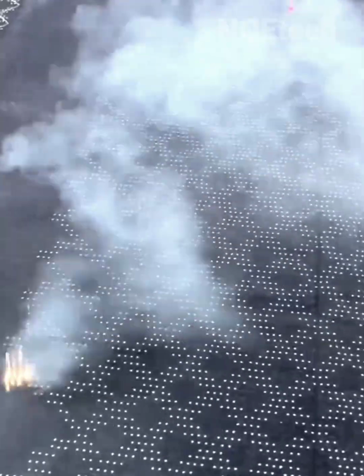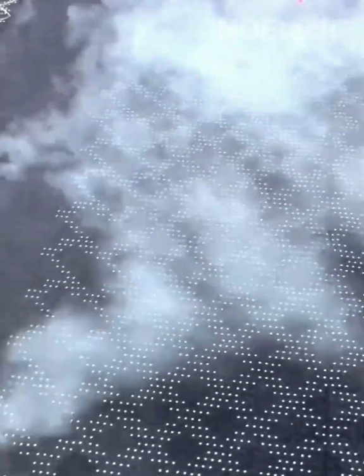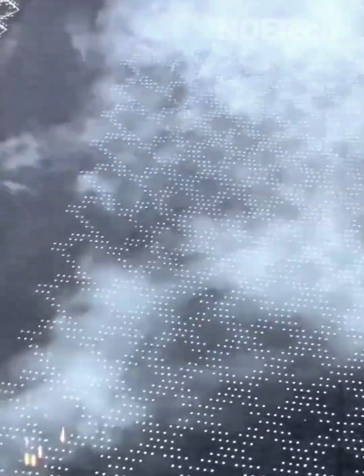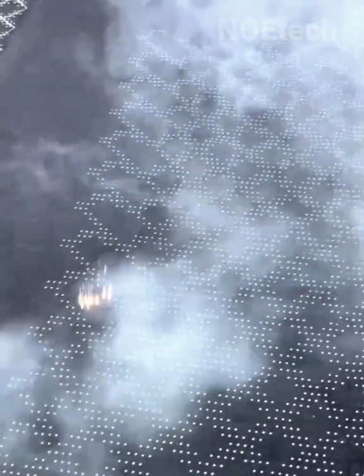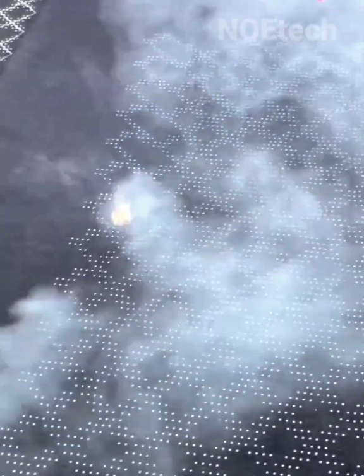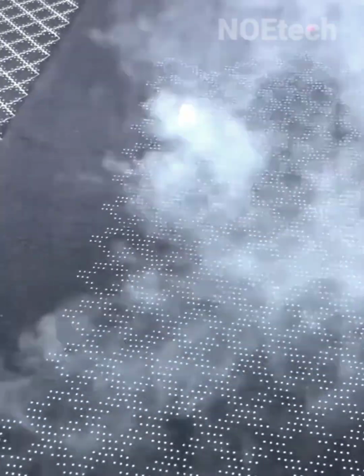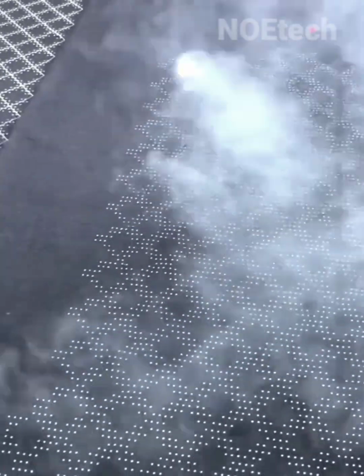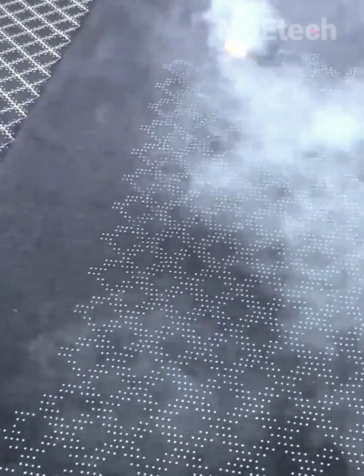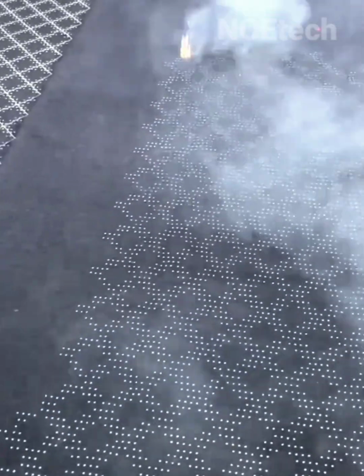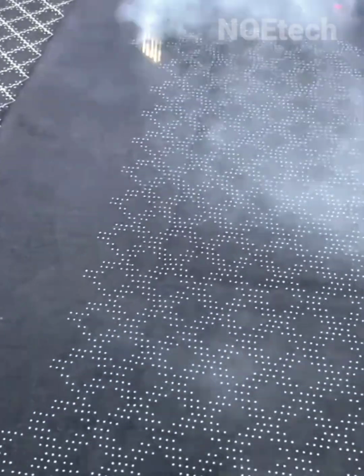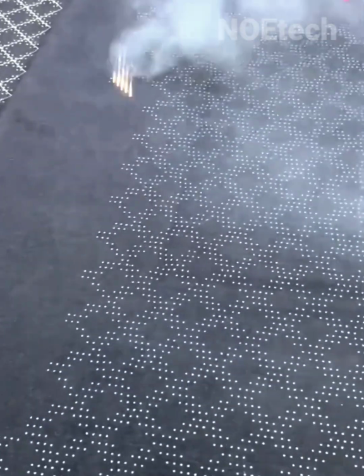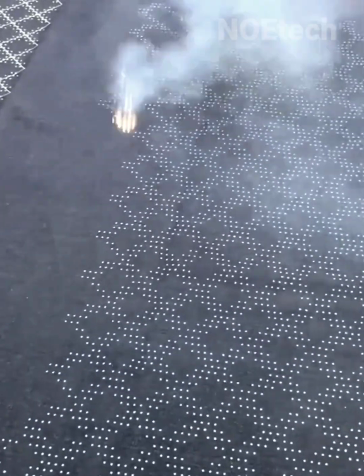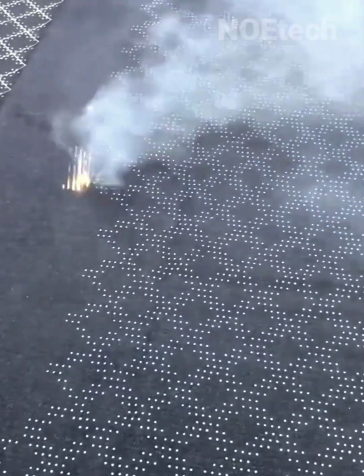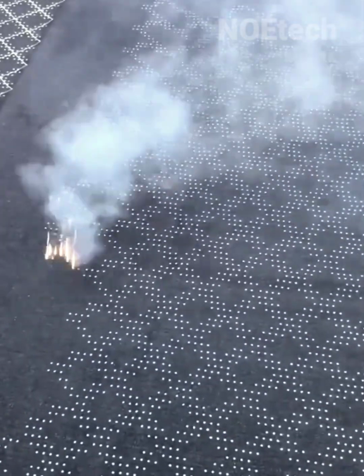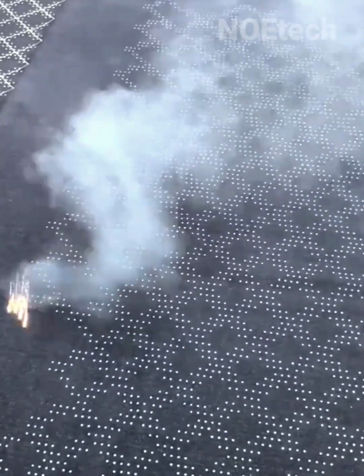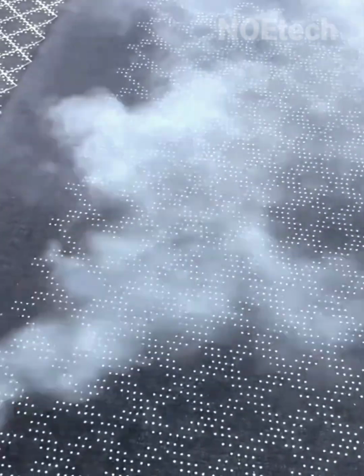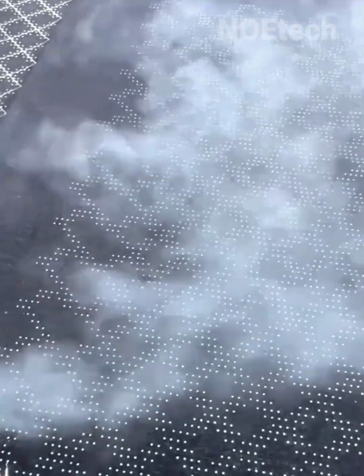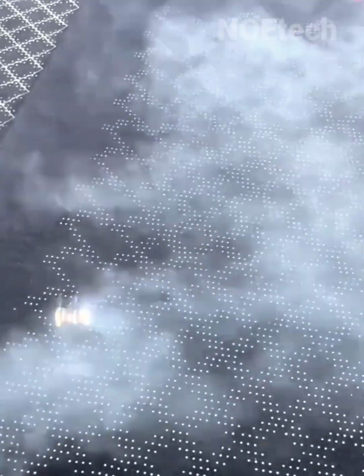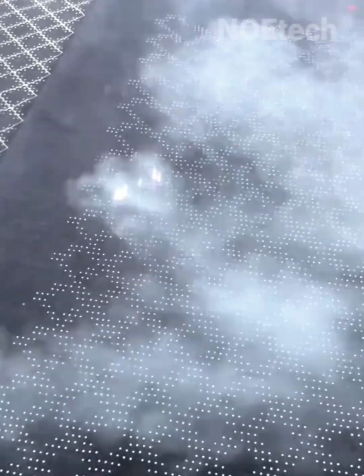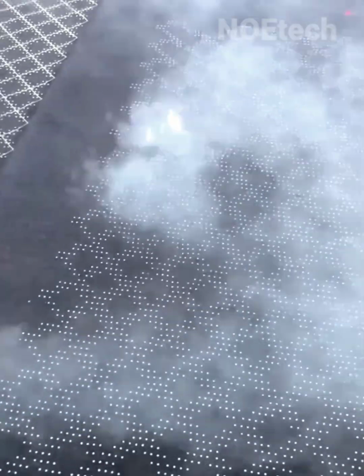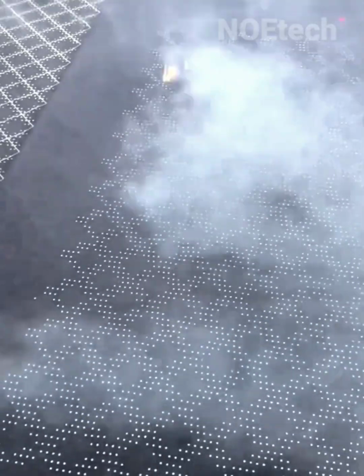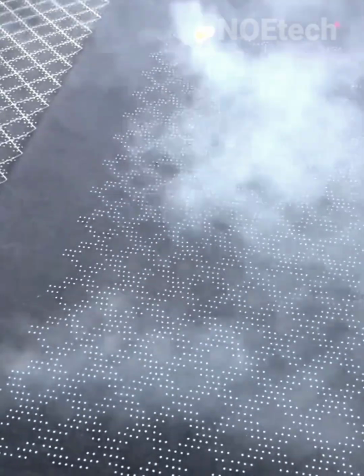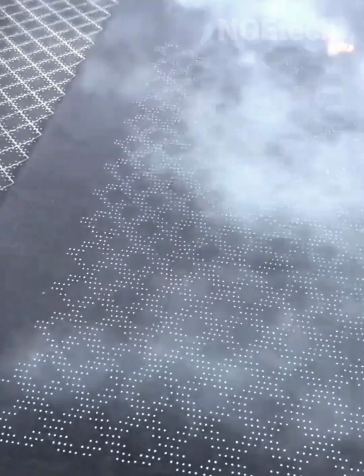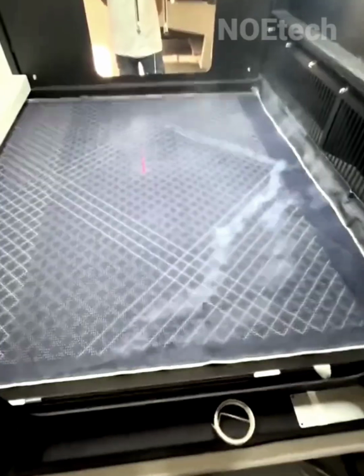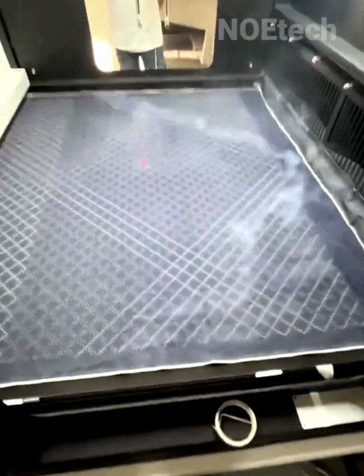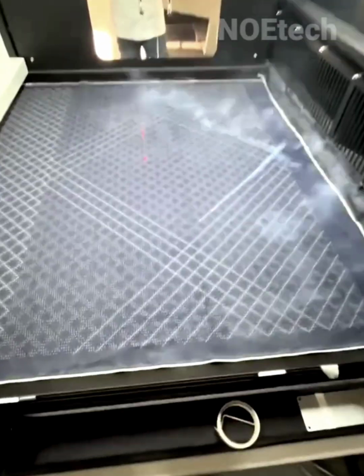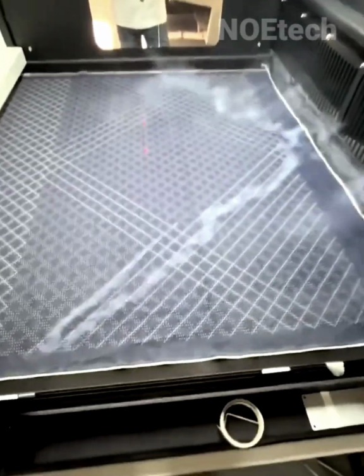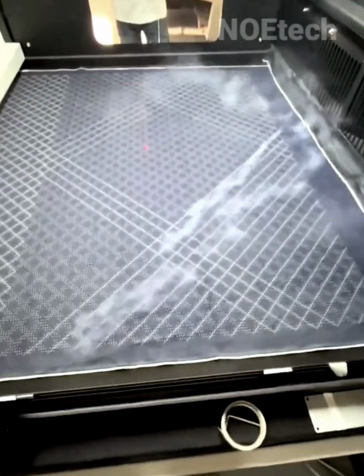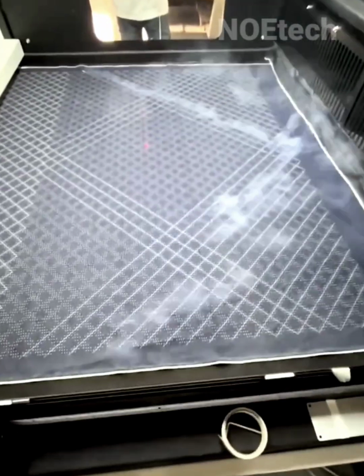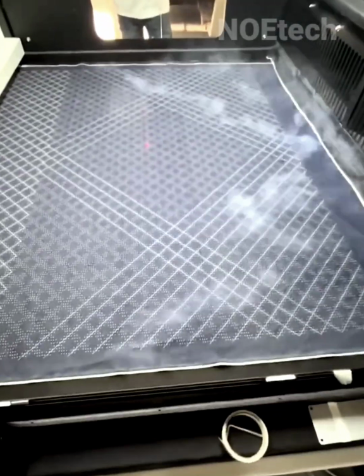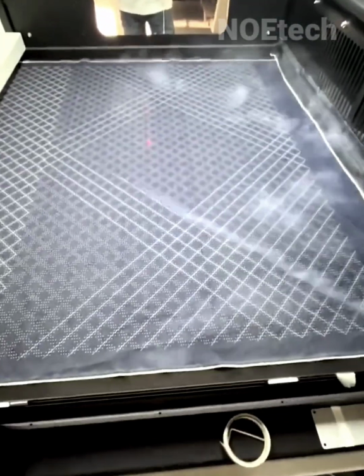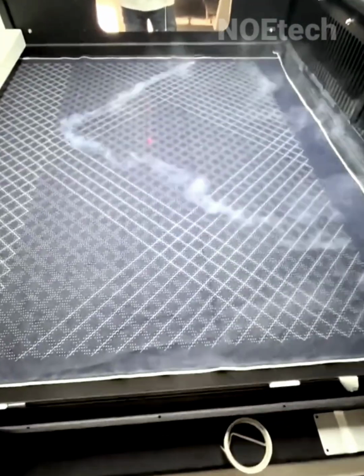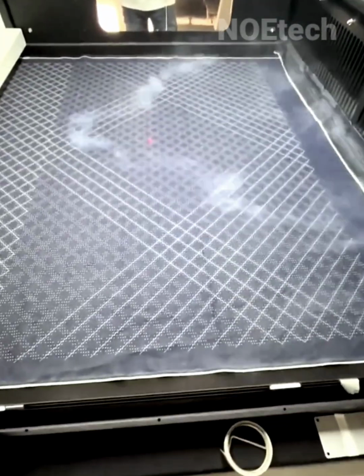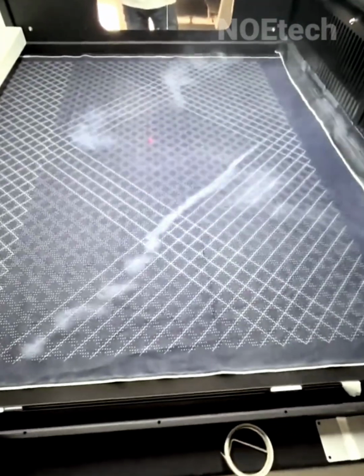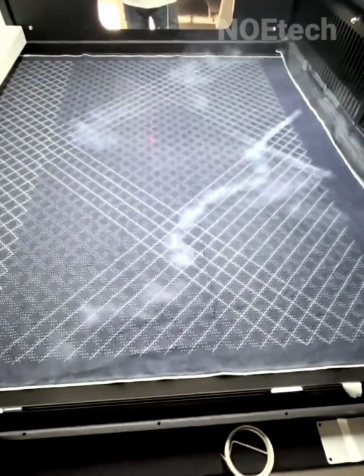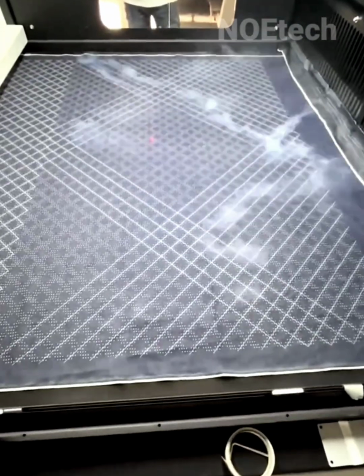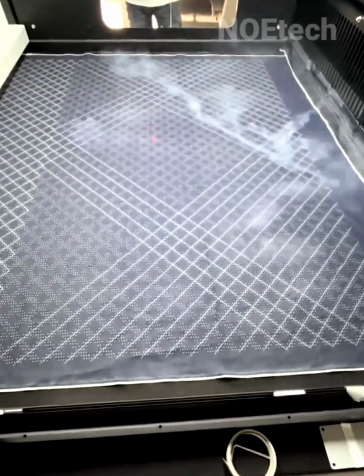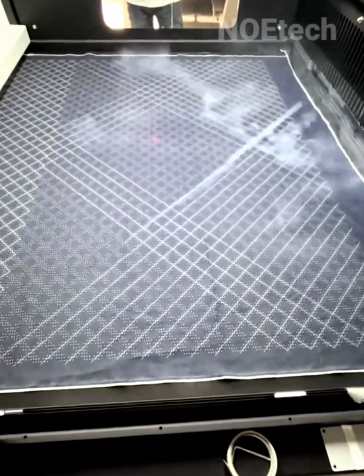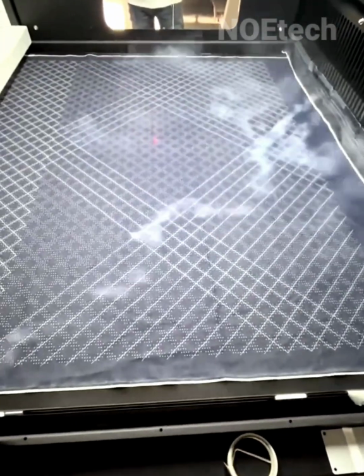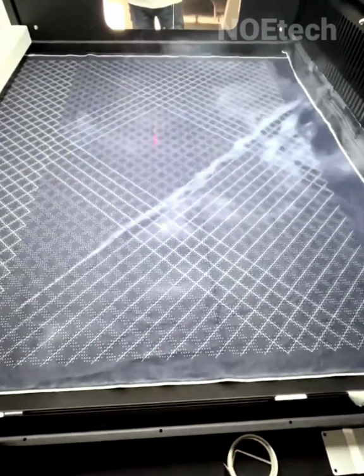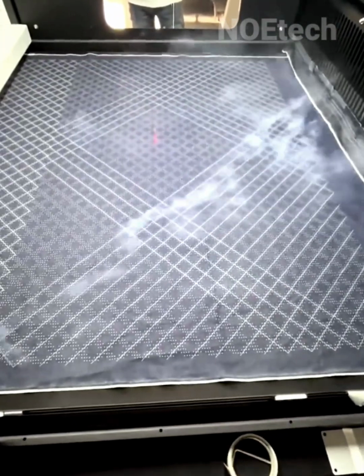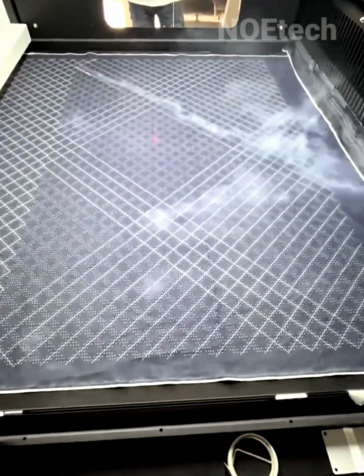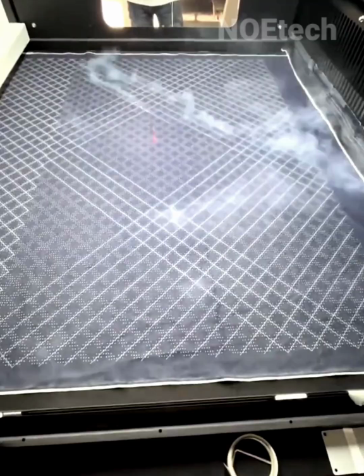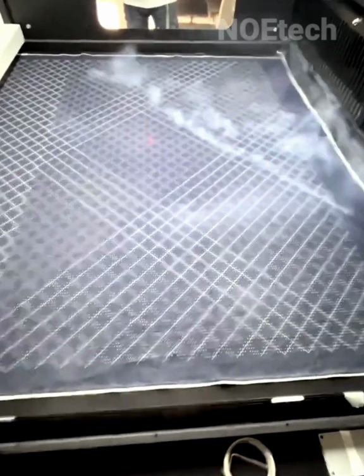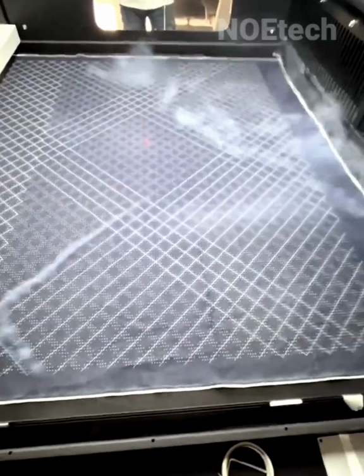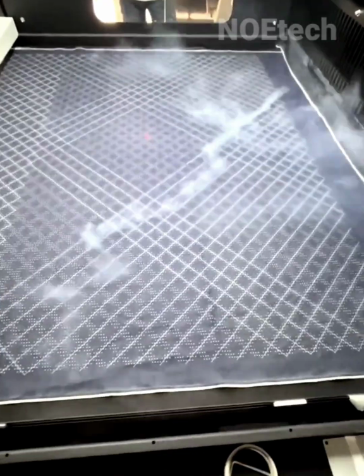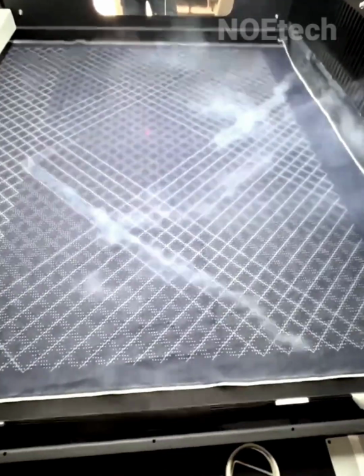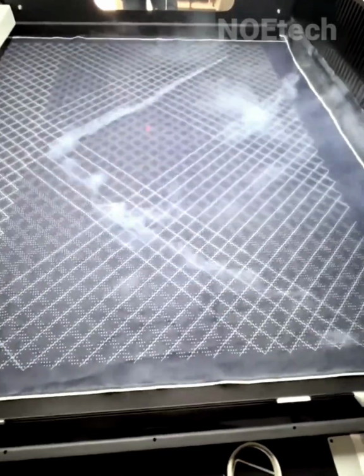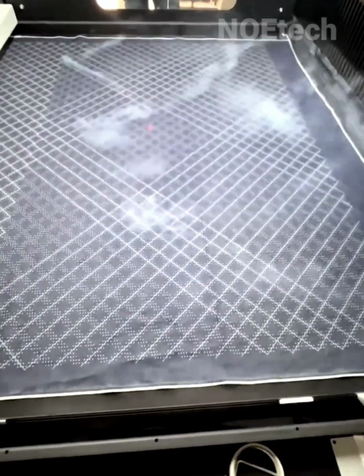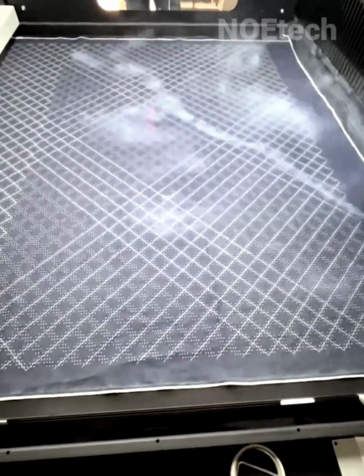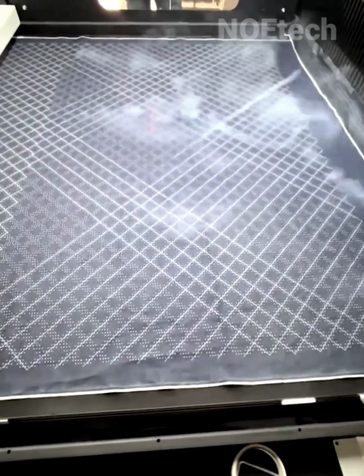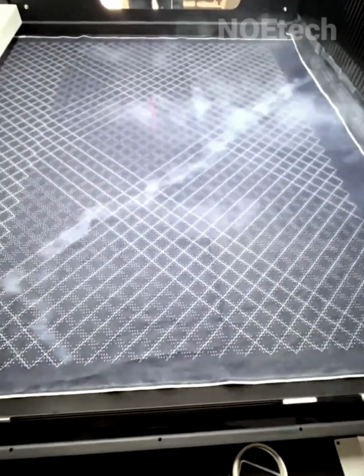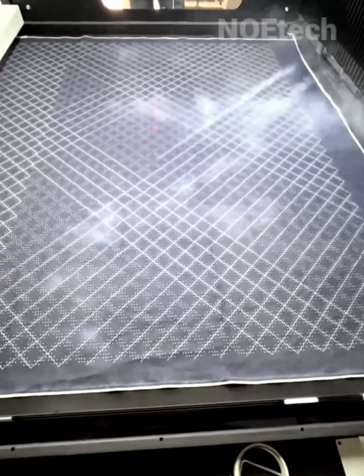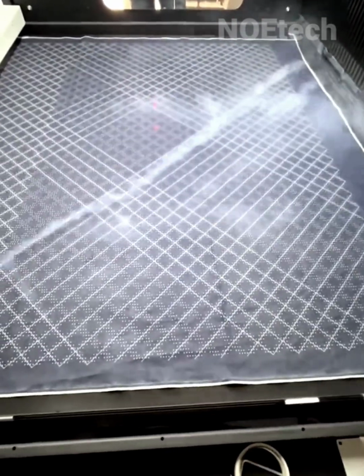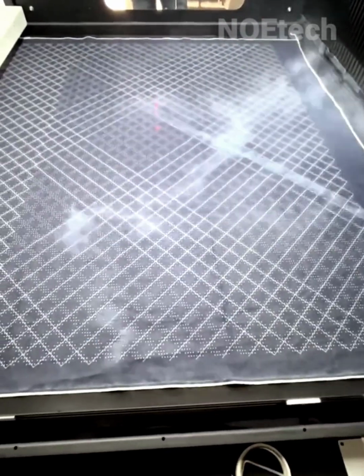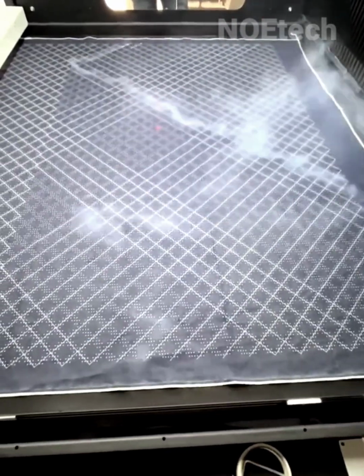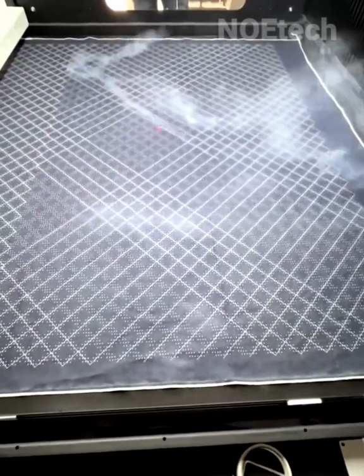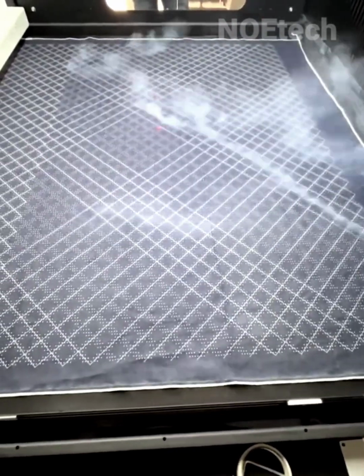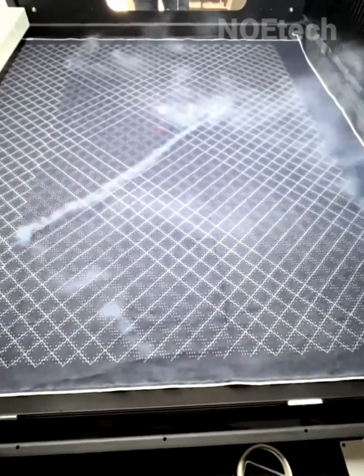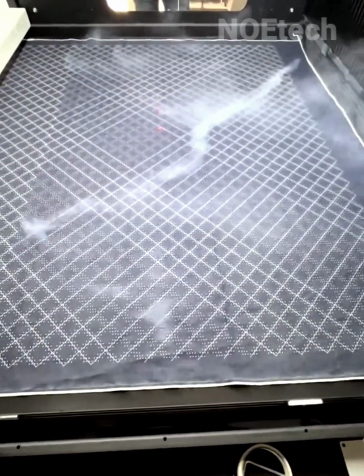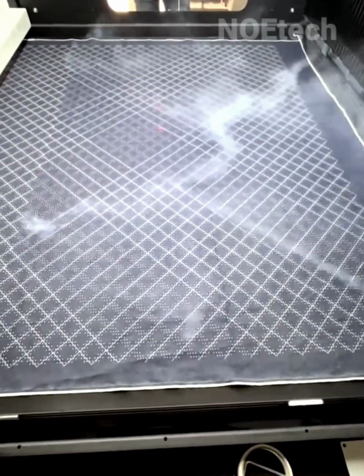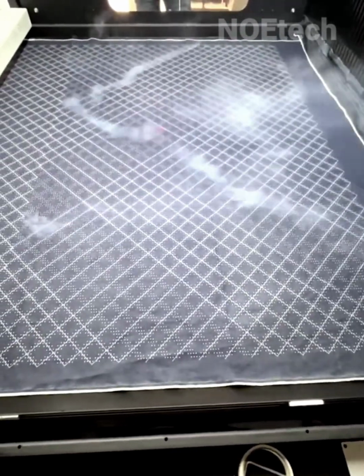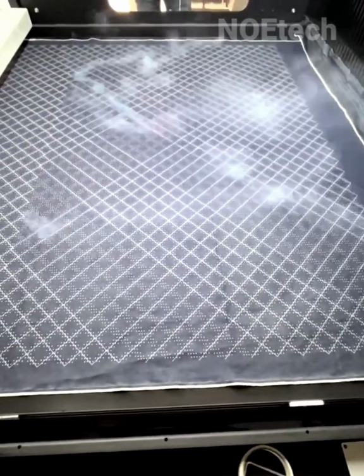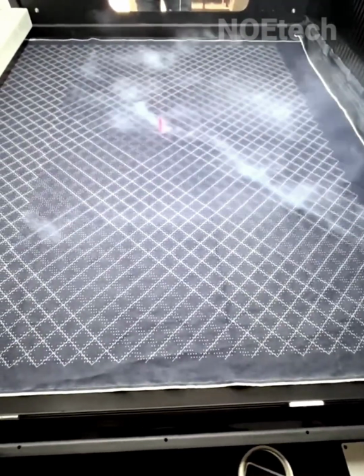Compressed laser technology simply removes the color from the fabric by forming a programmed pattern in a textile factory.